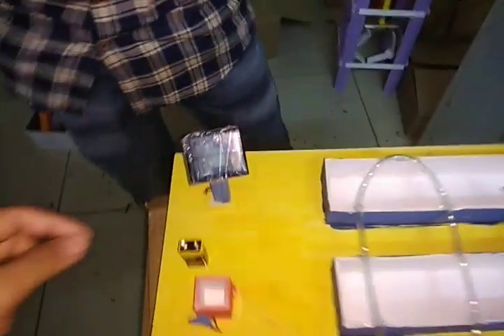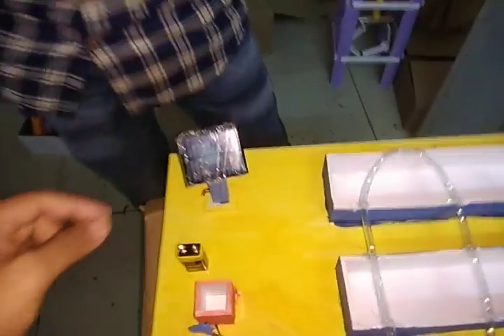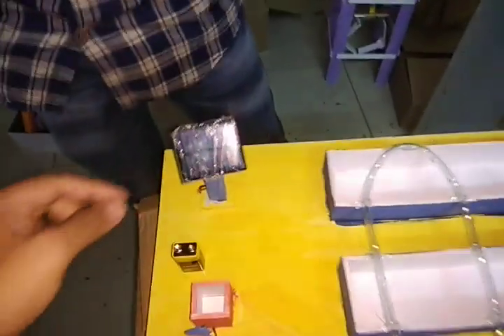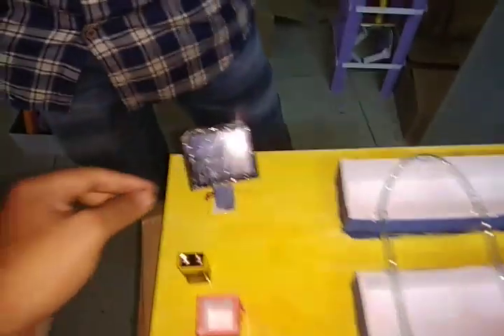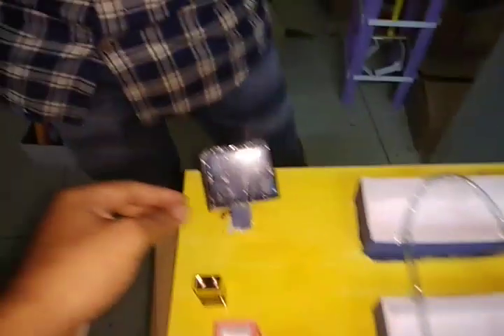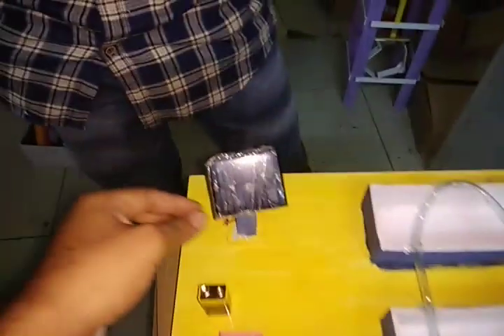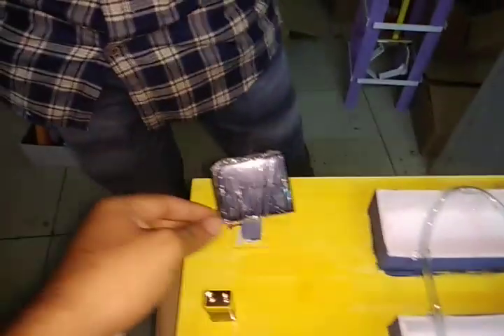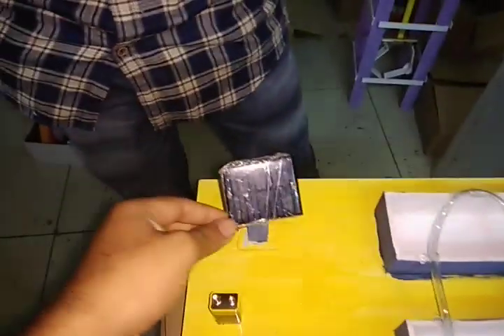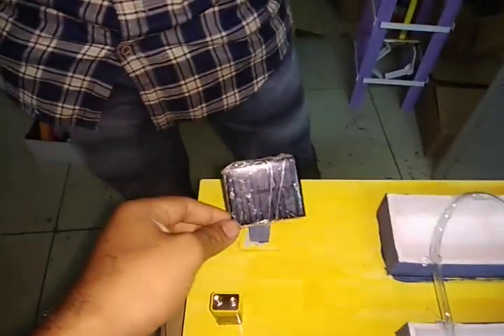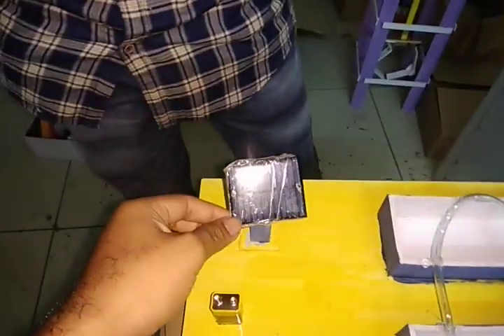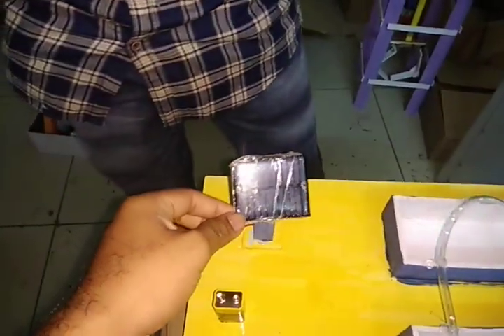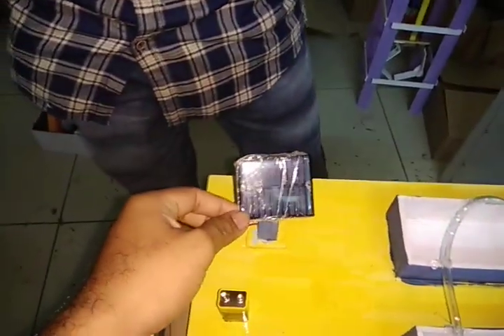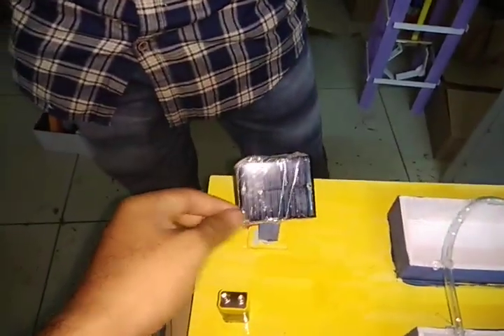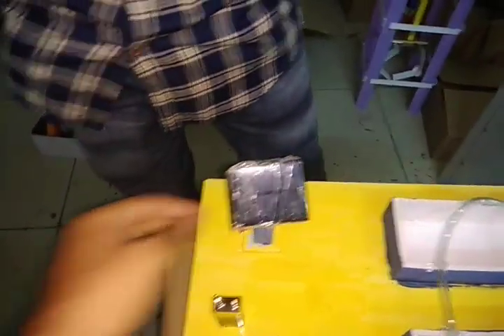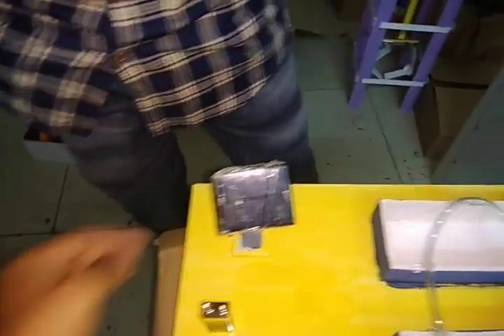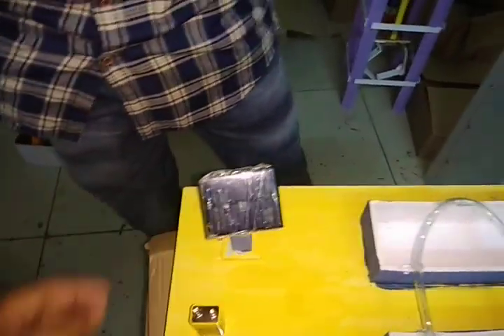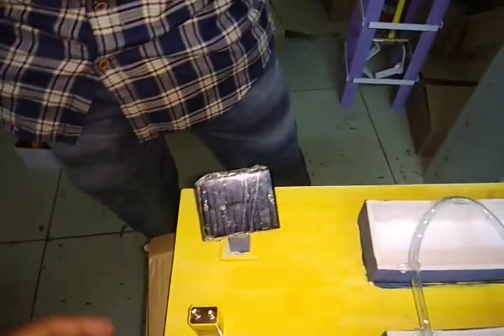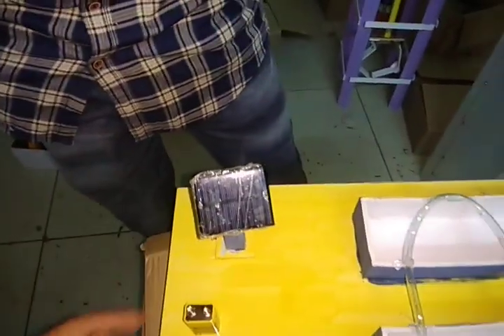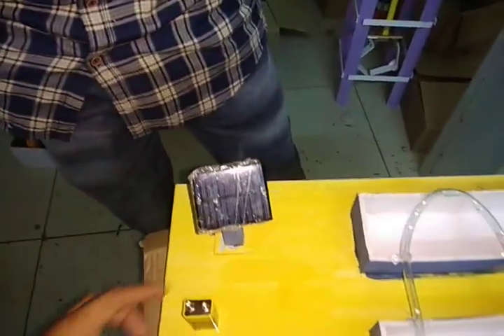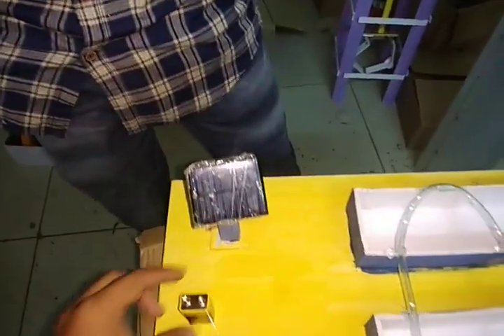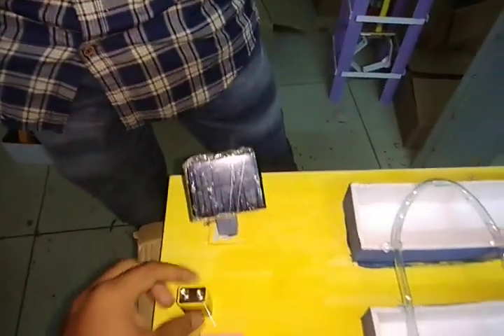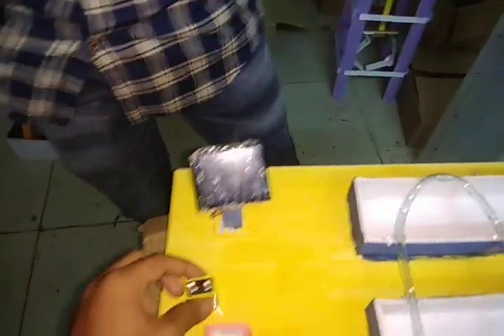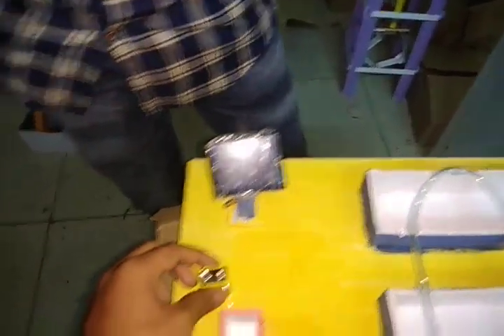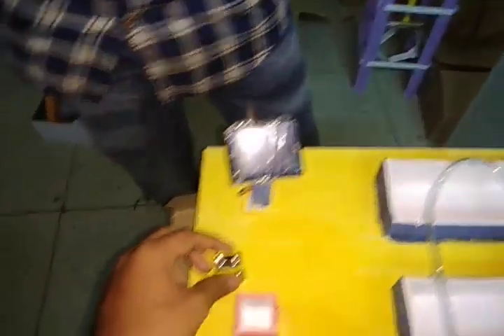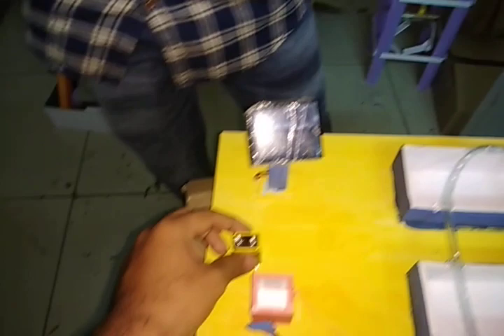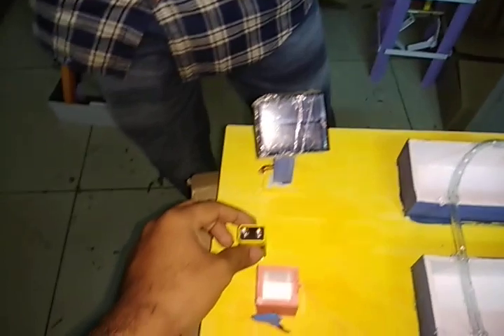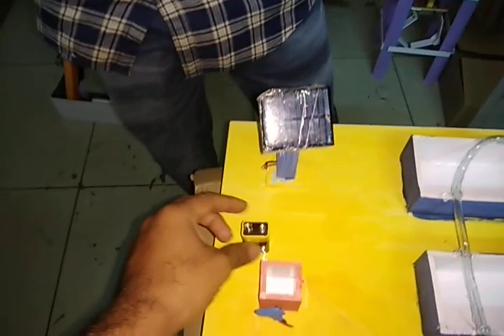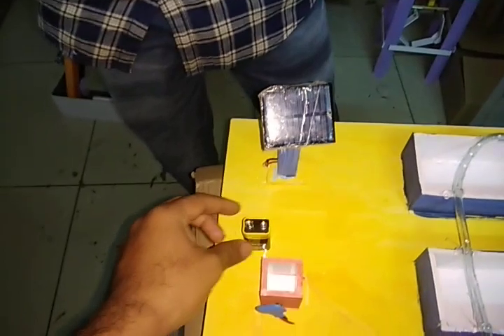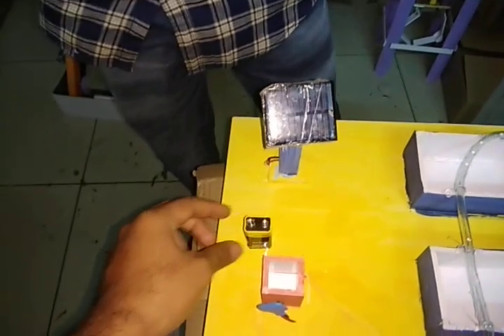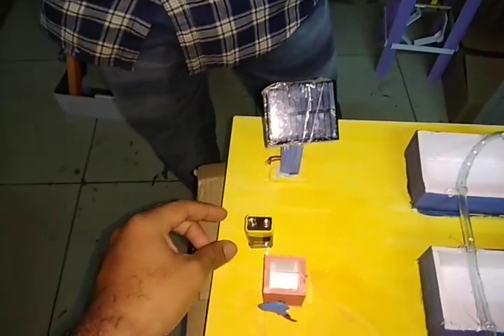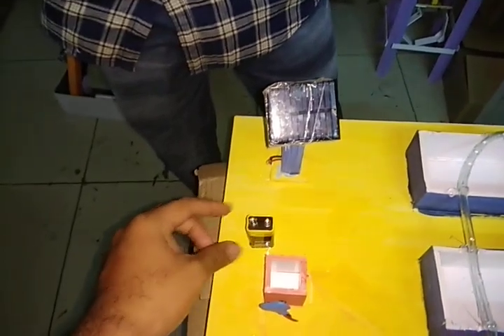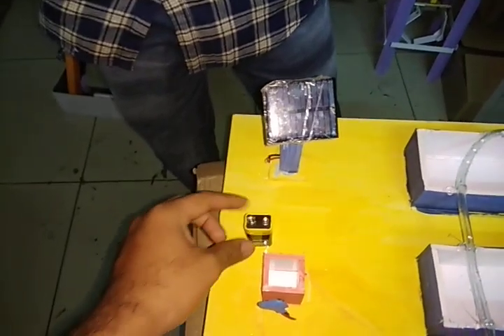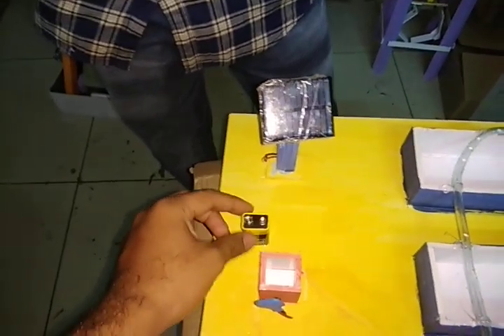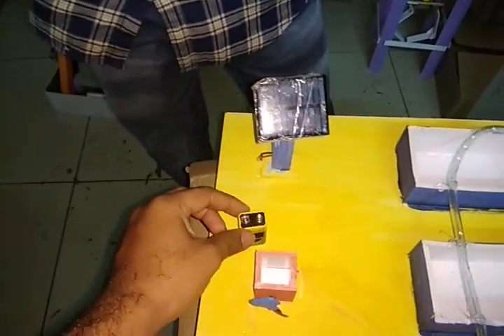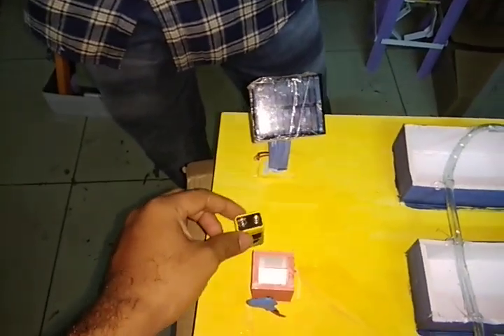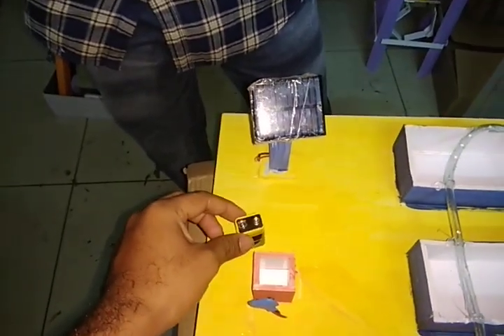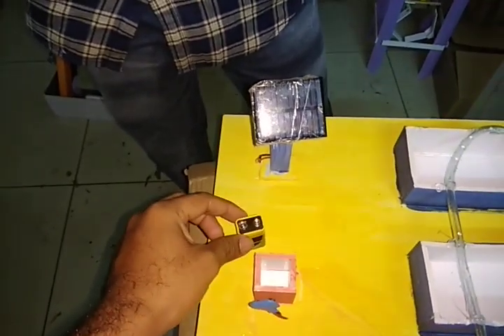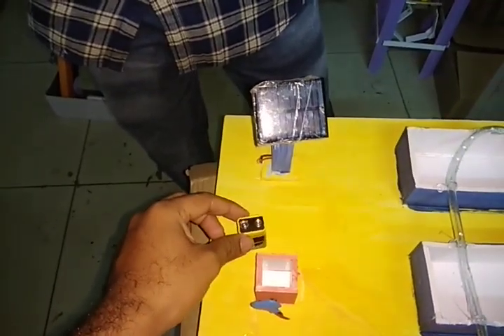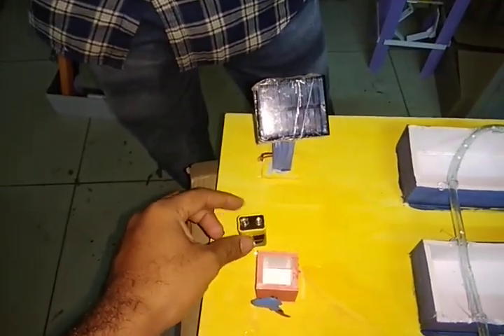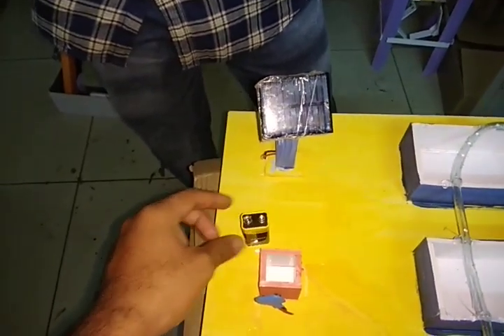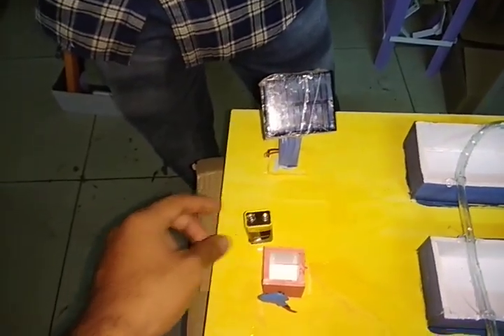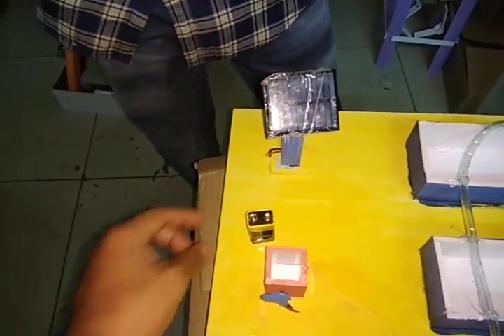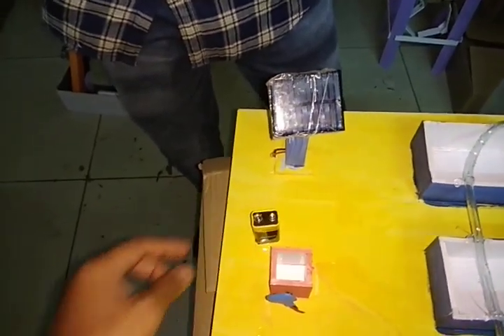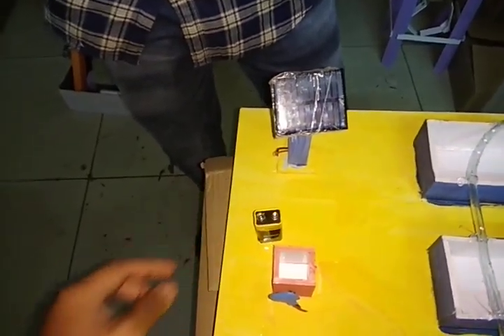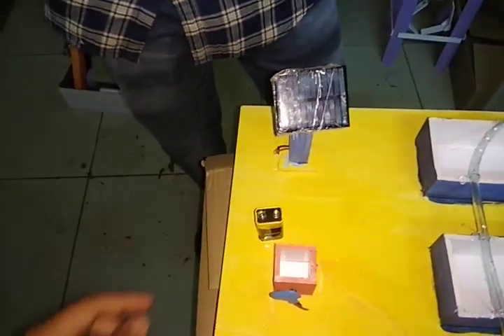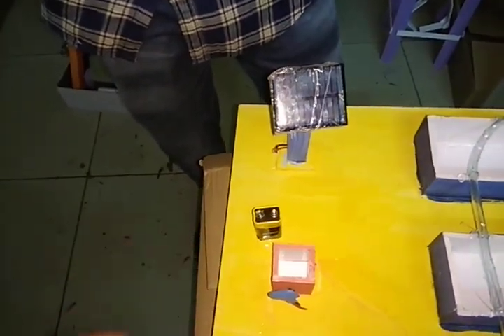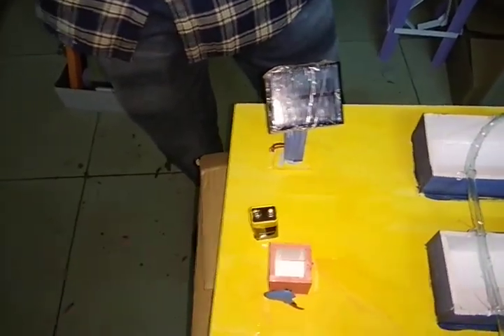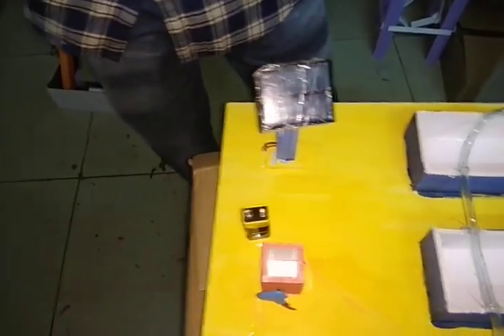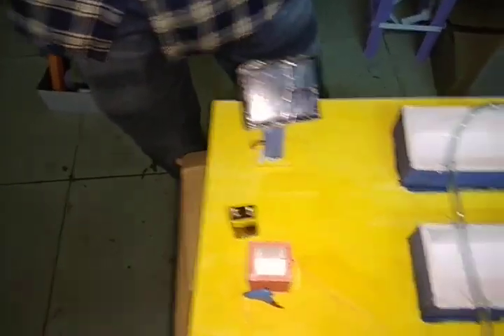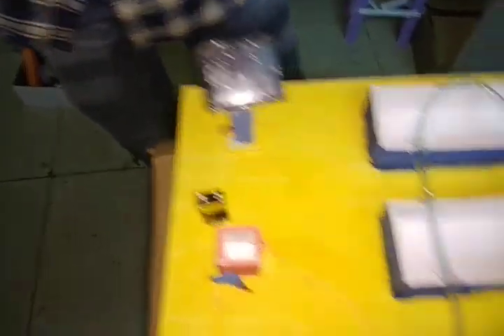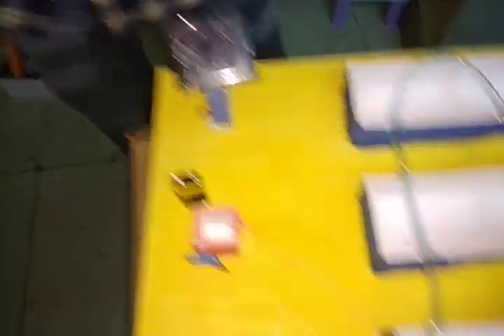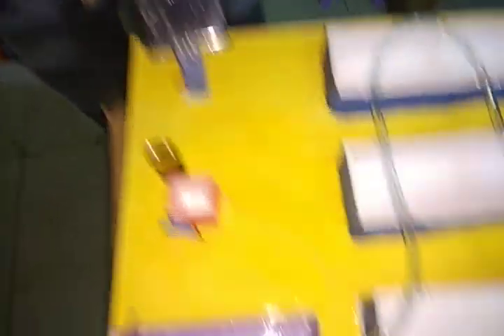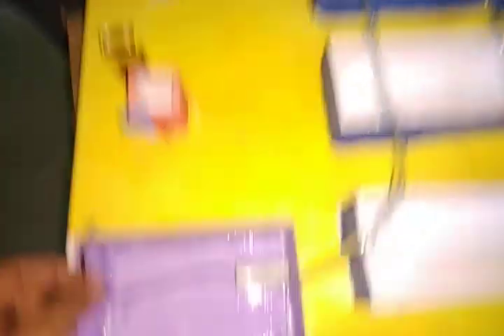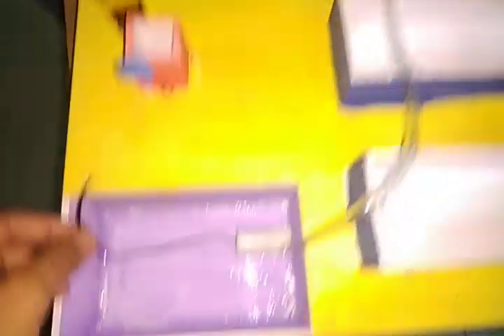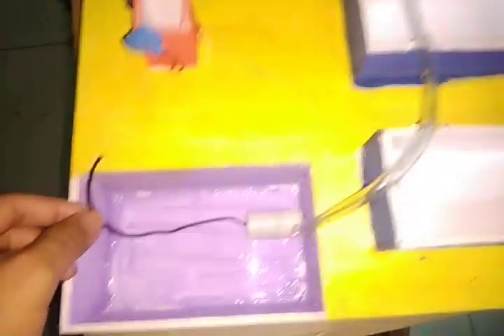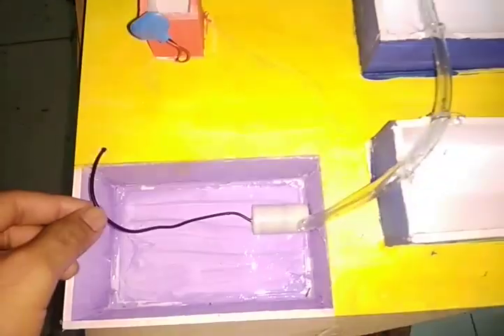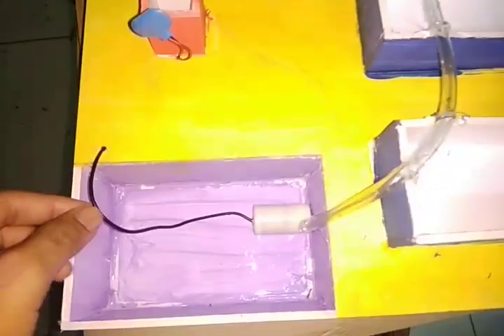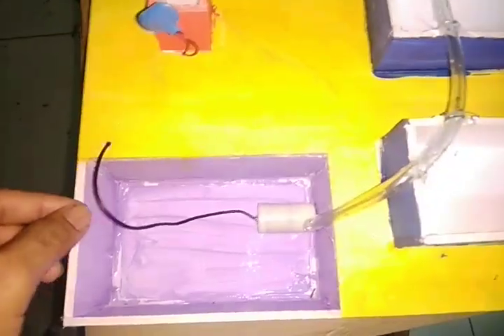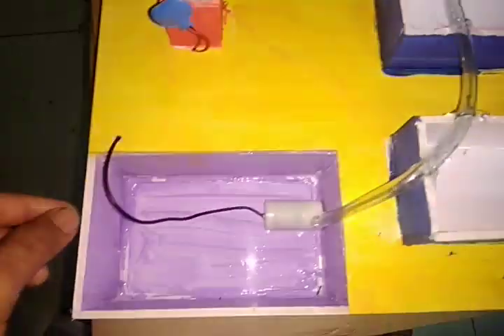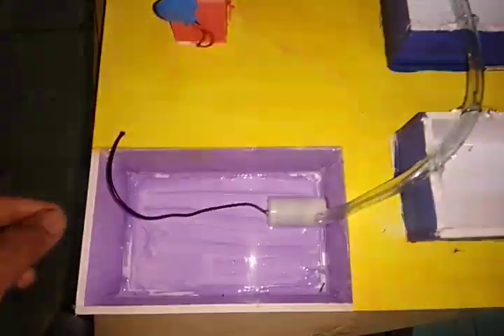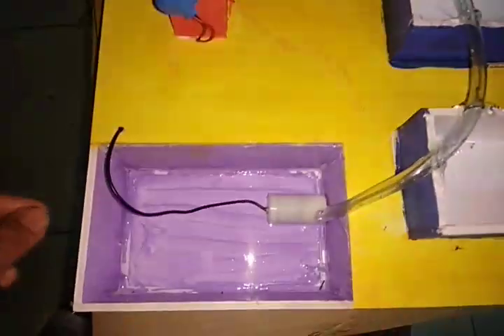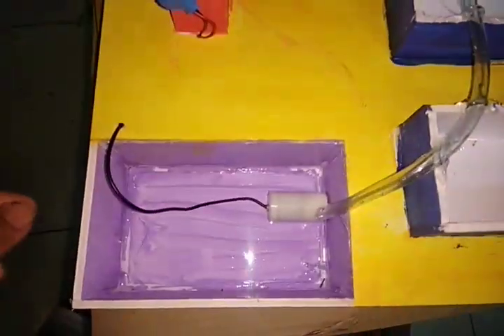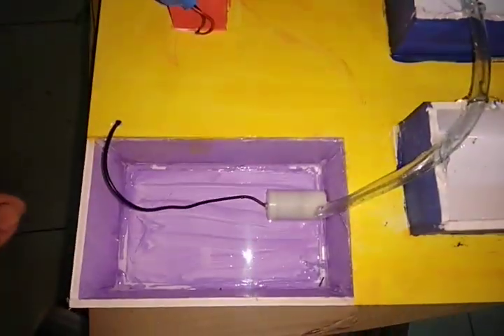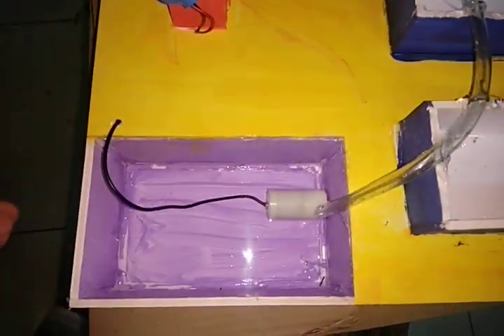This is solar. It is a 9V battery. It is rechargeable. And this is the water pumping motor.